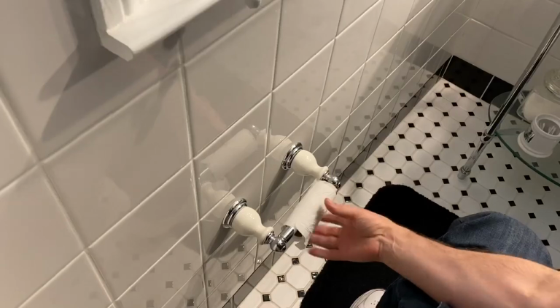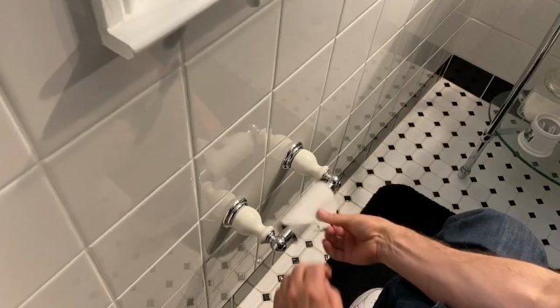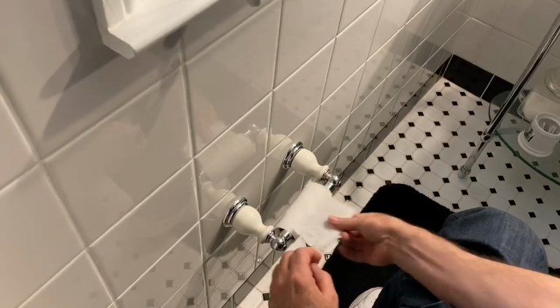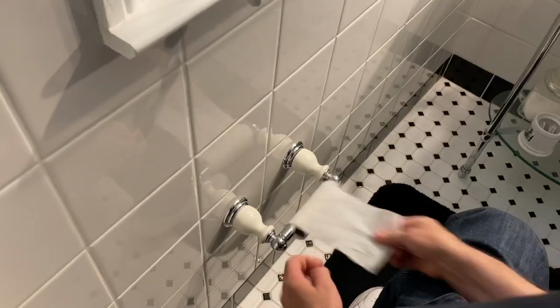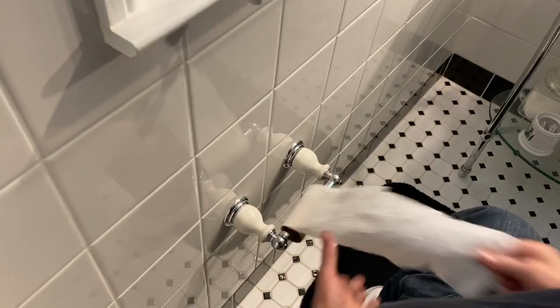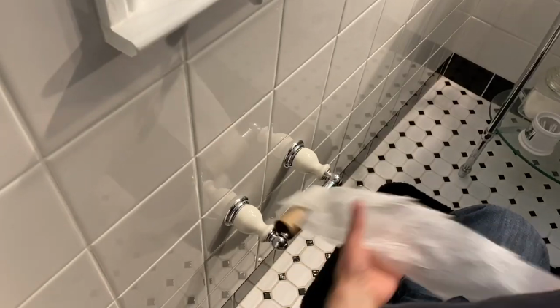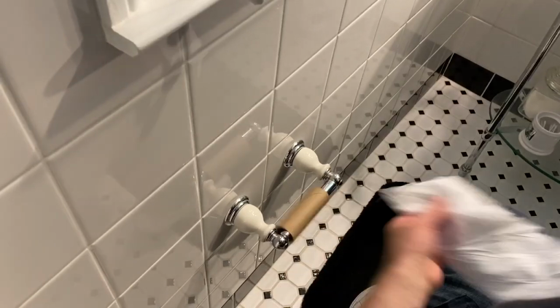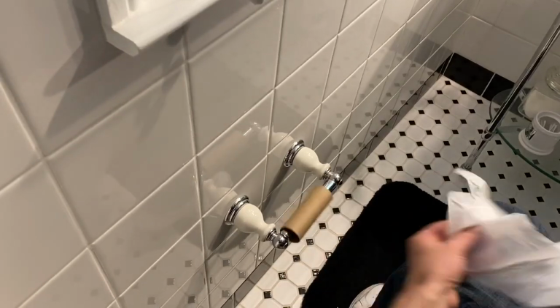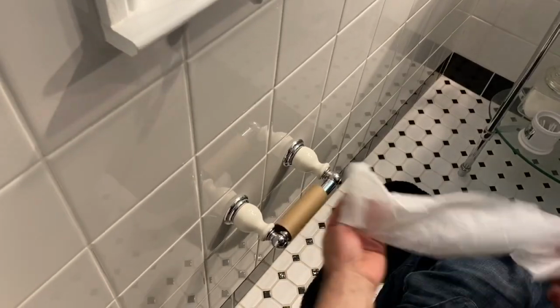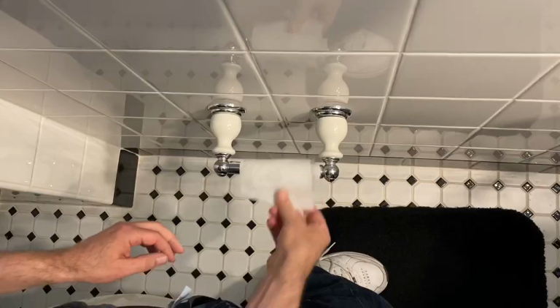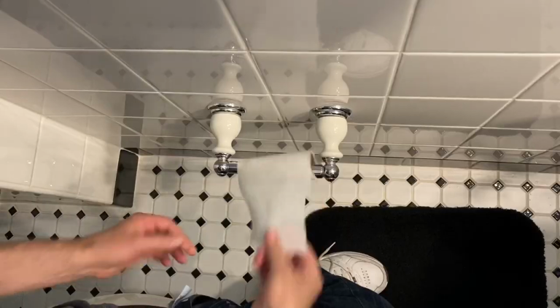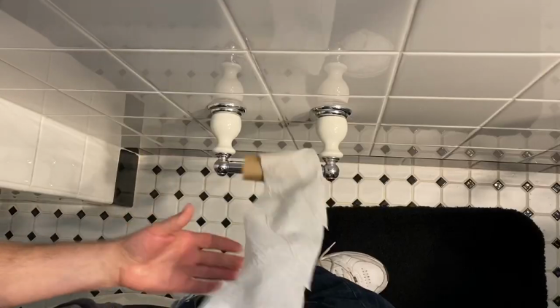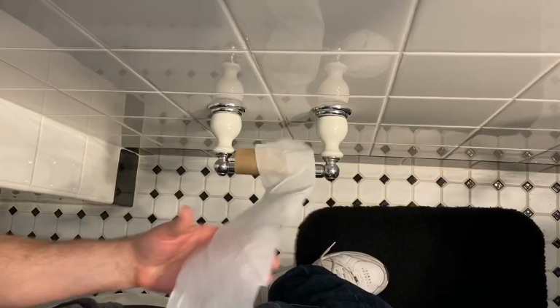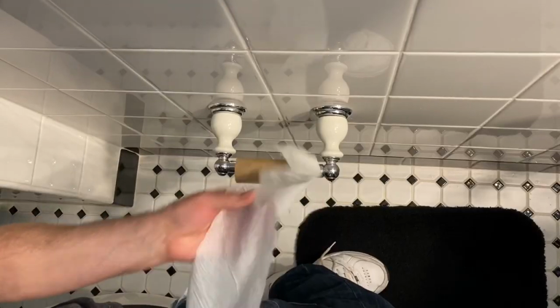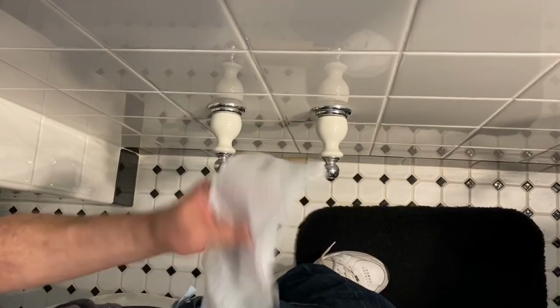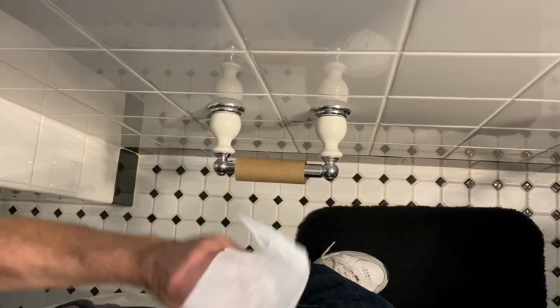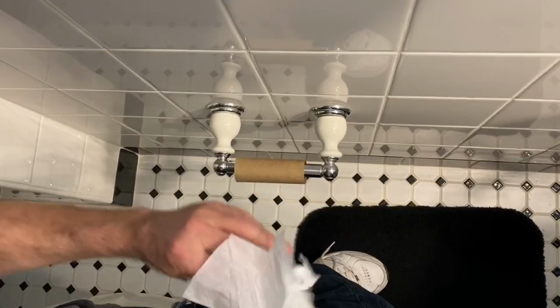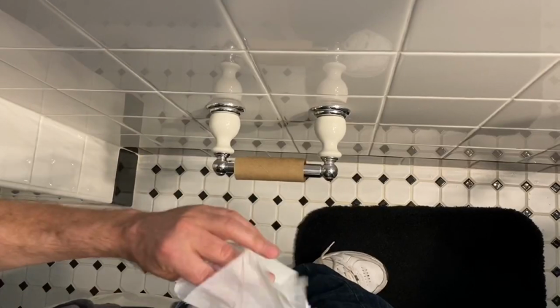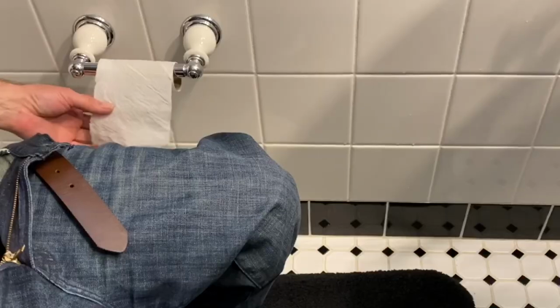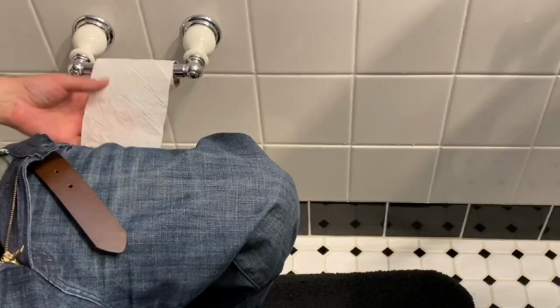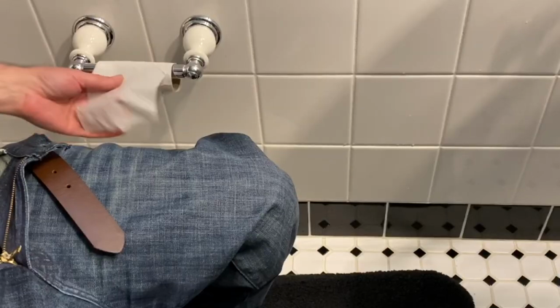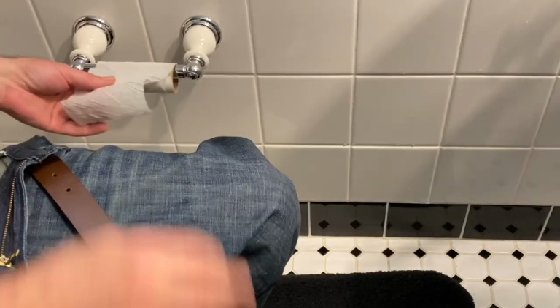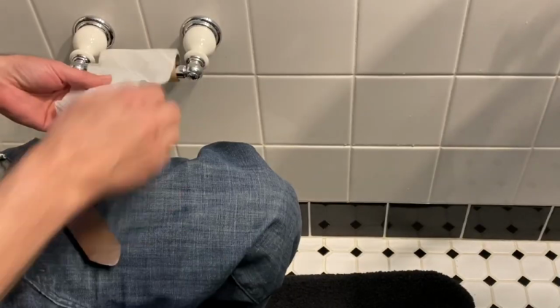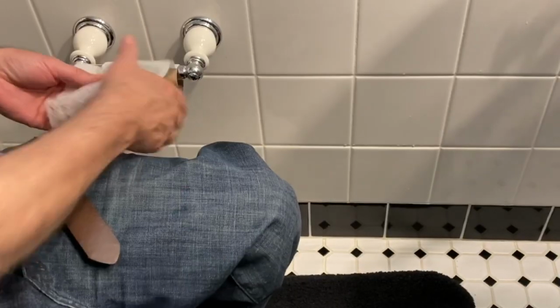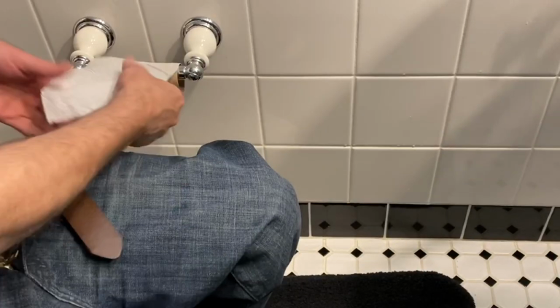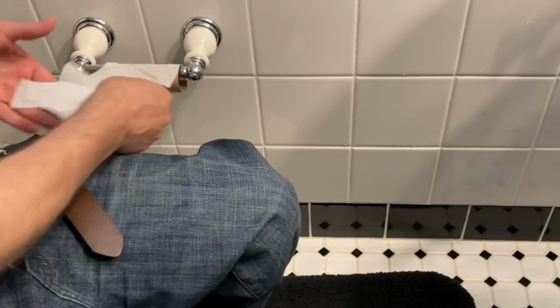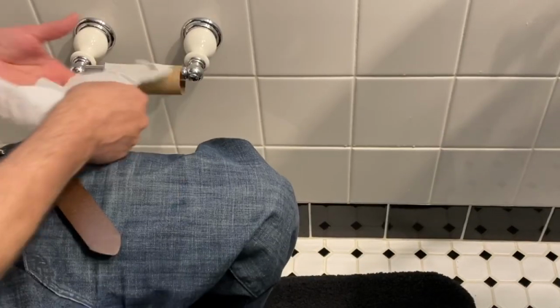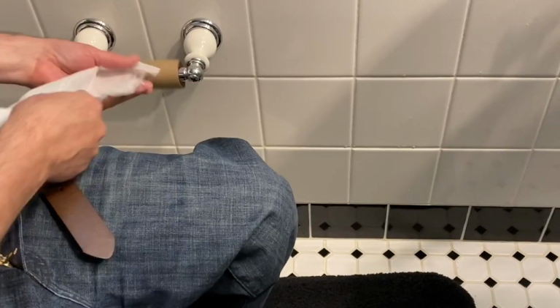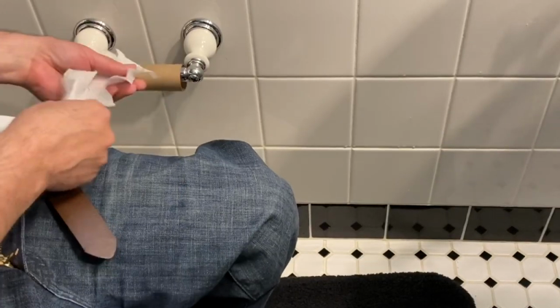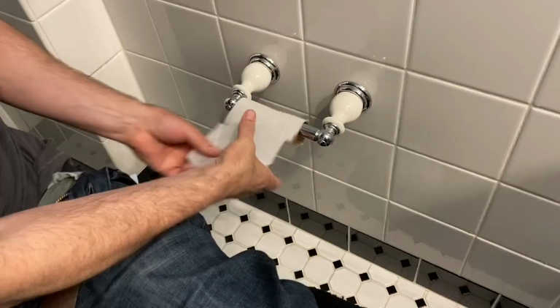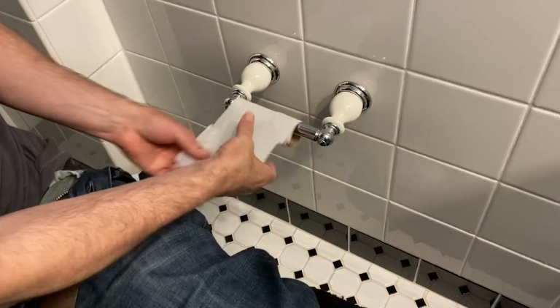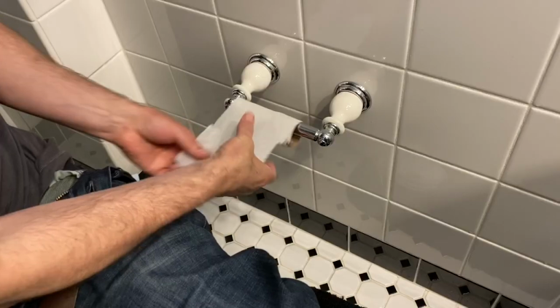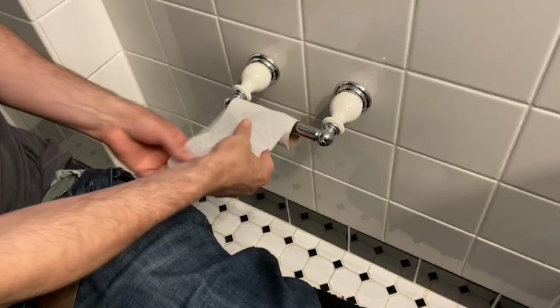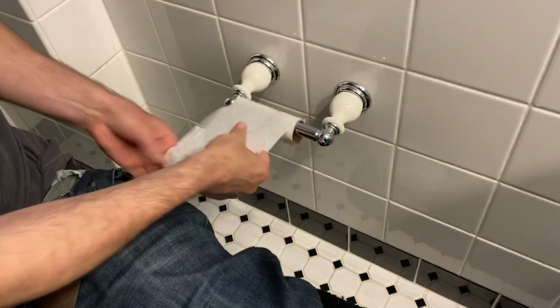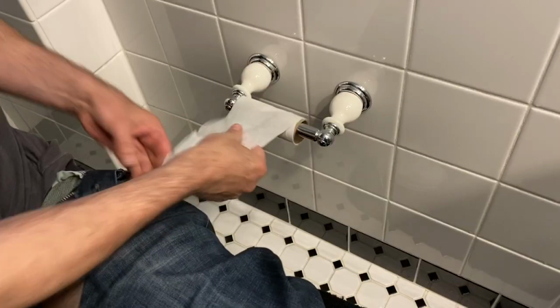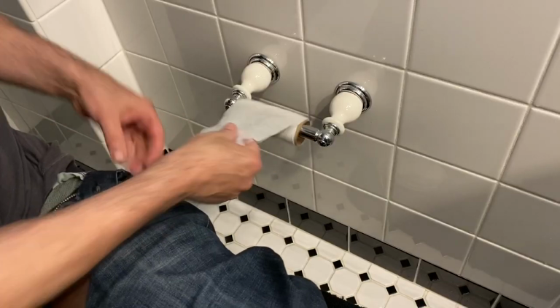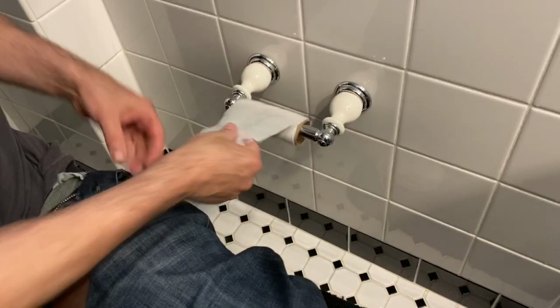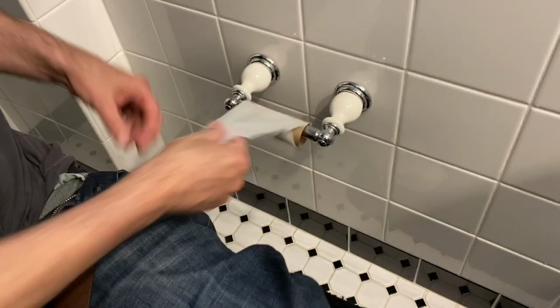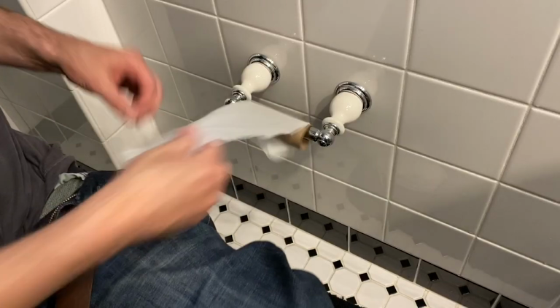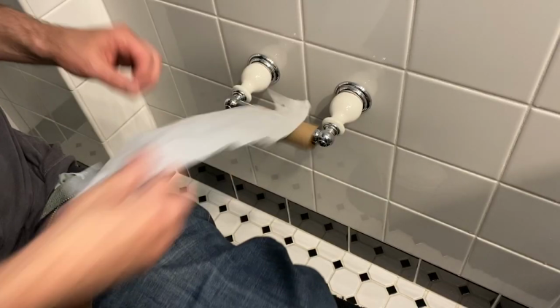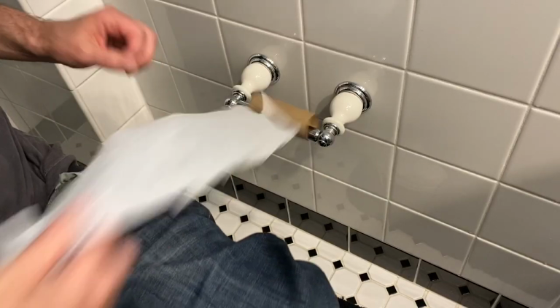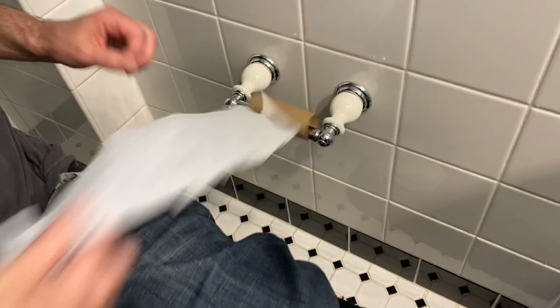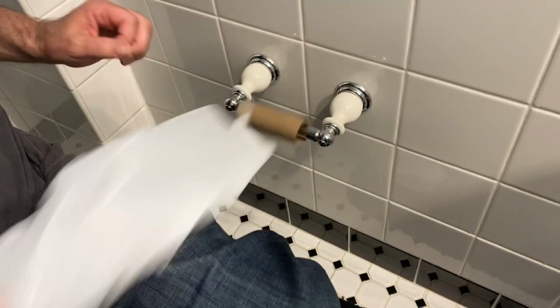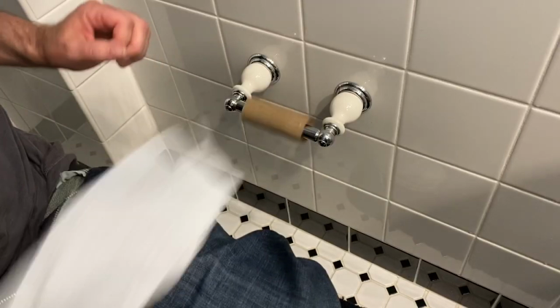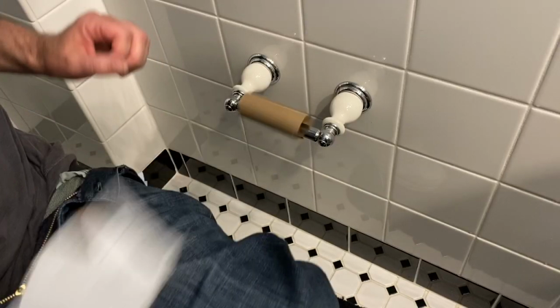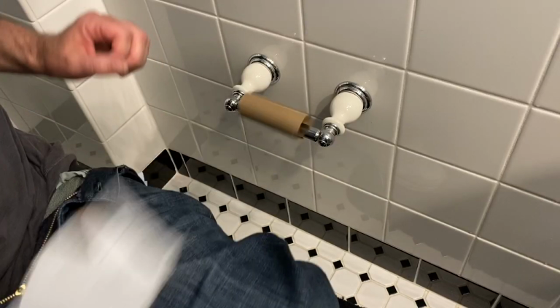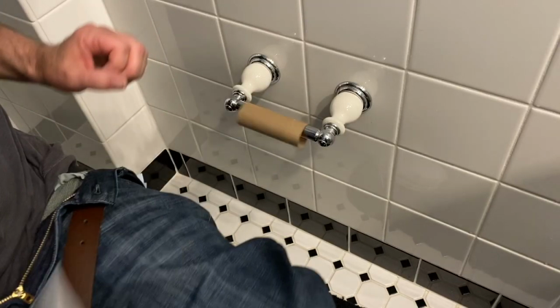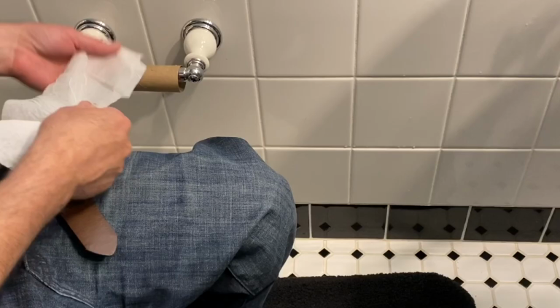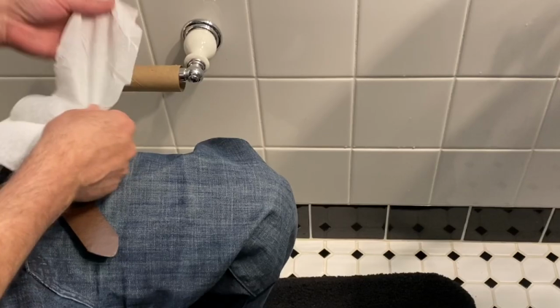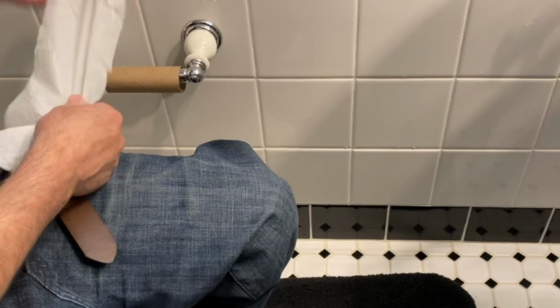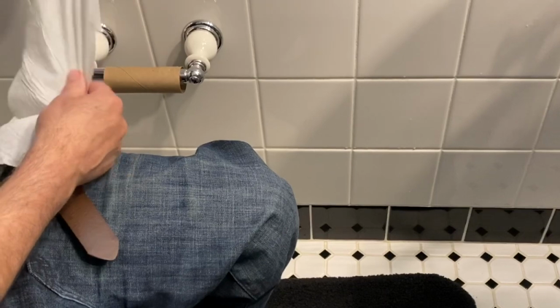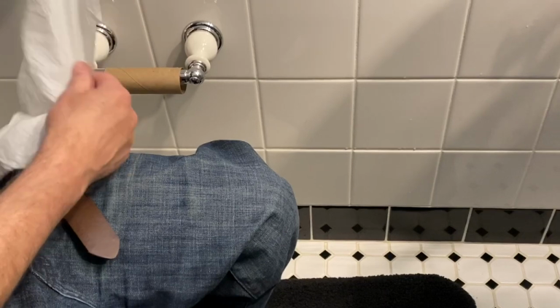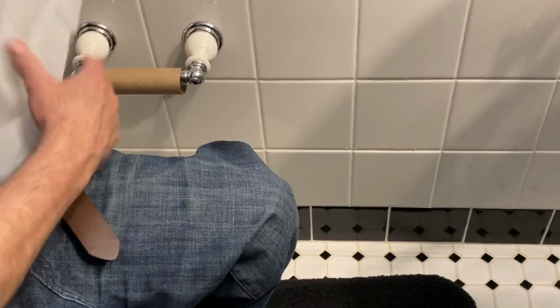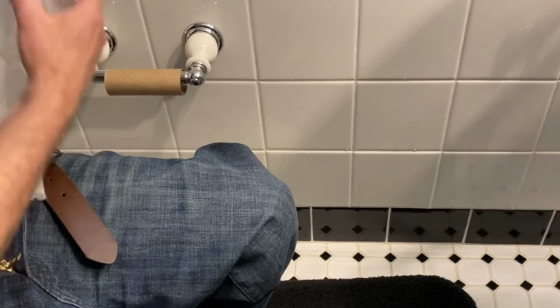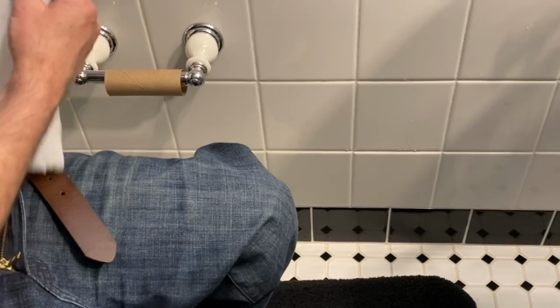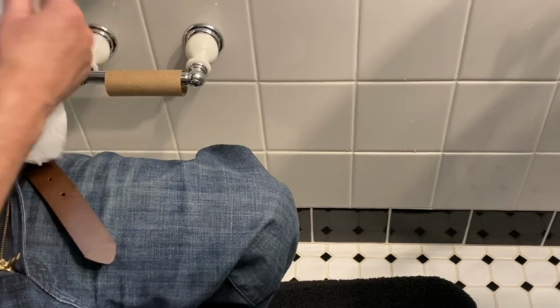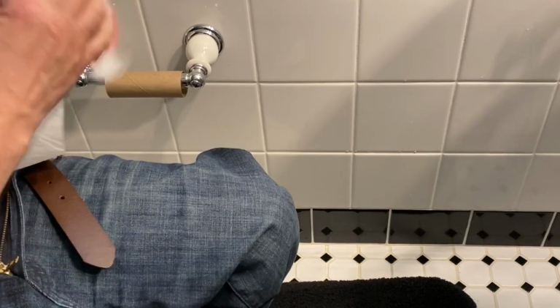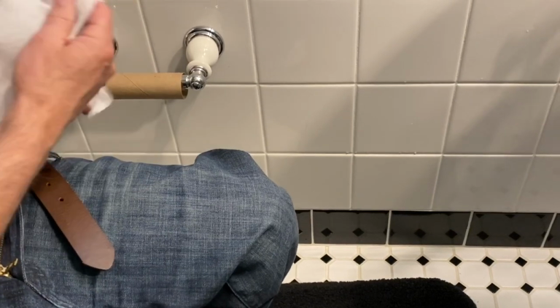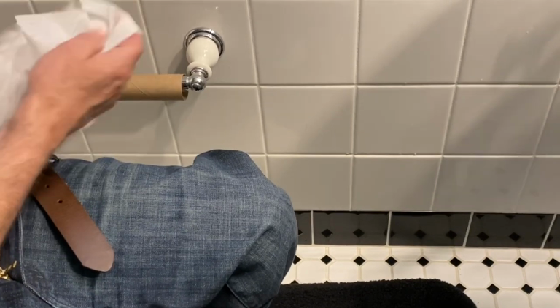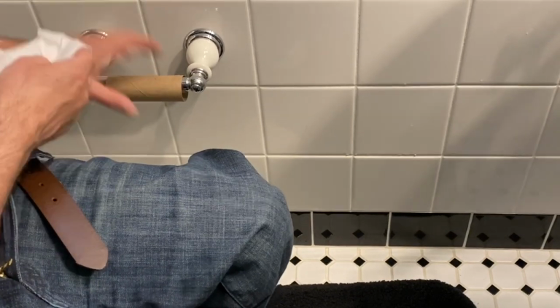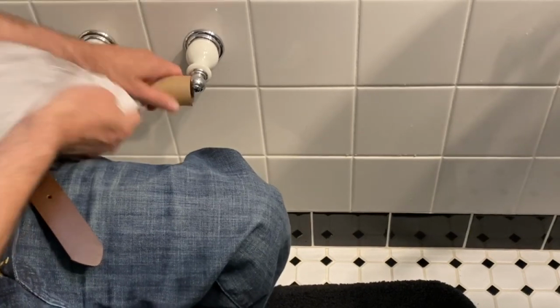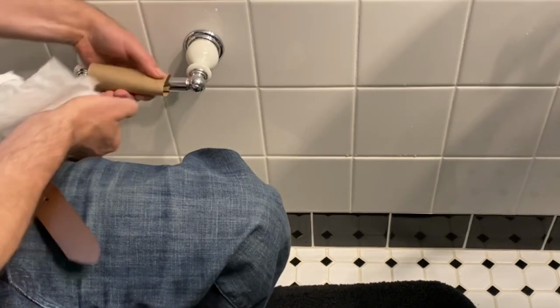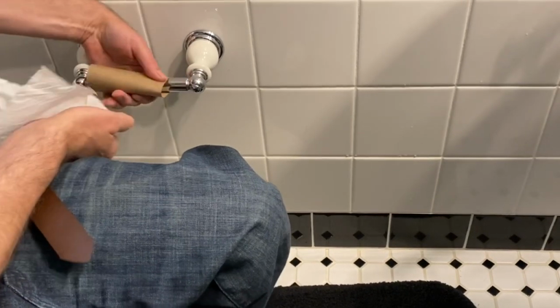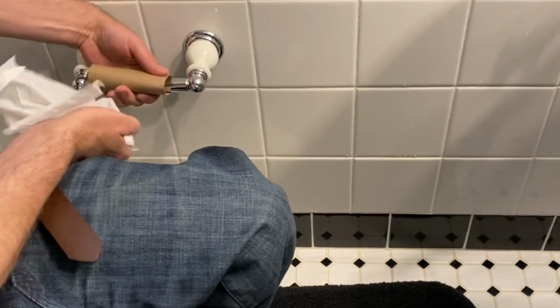No! No! No! No! No! It's my last sheet of toilet paper!